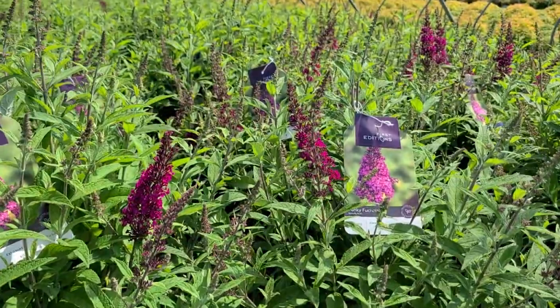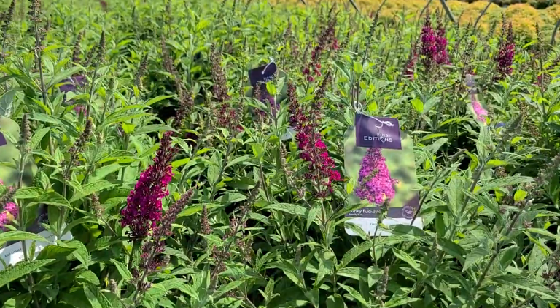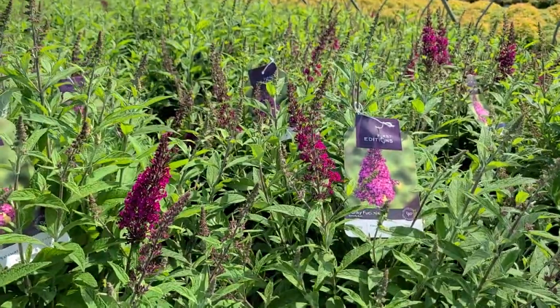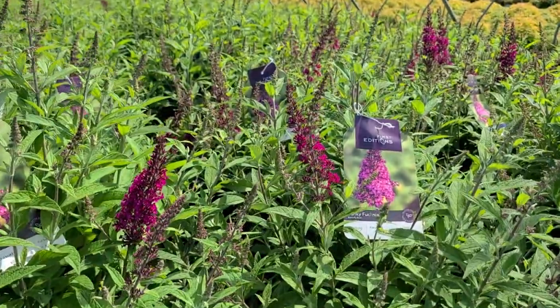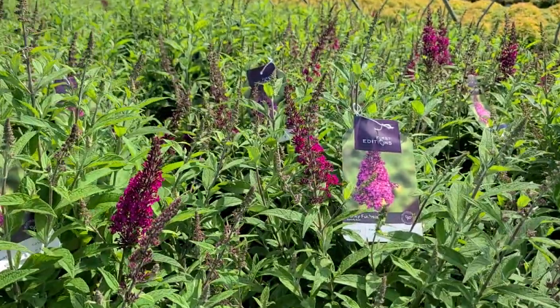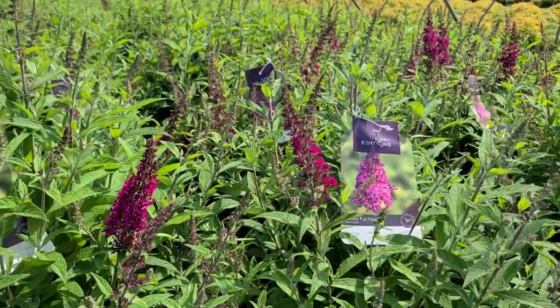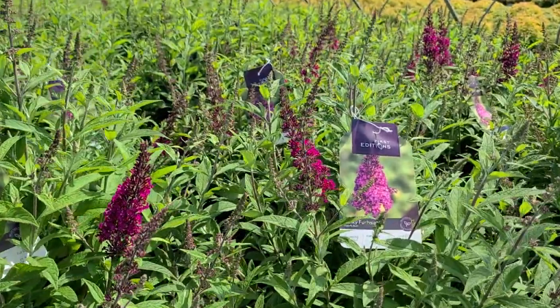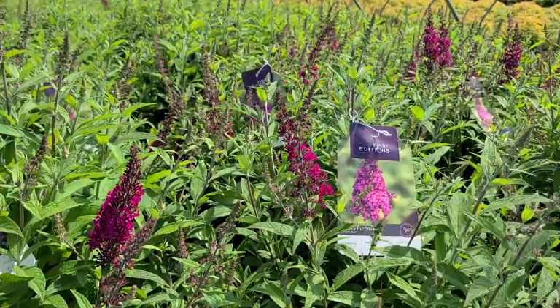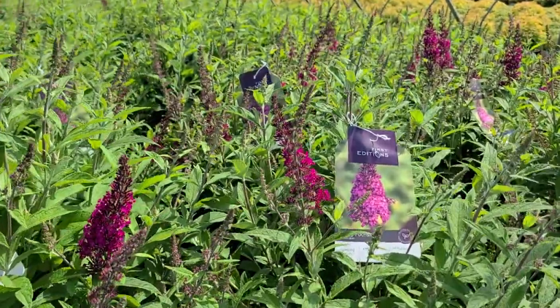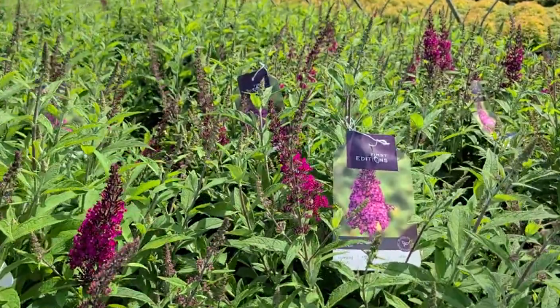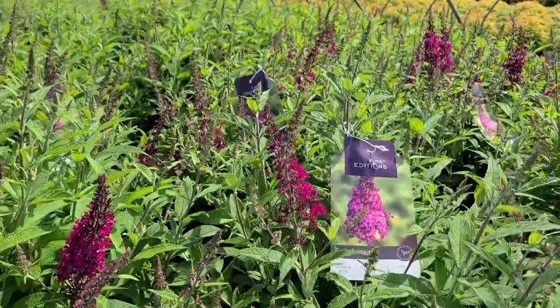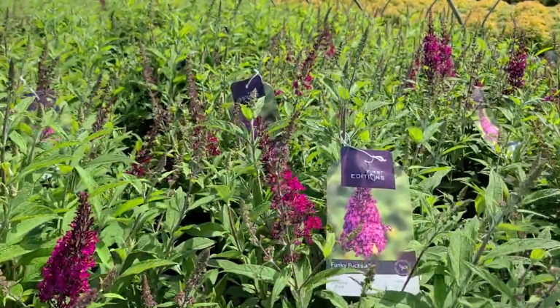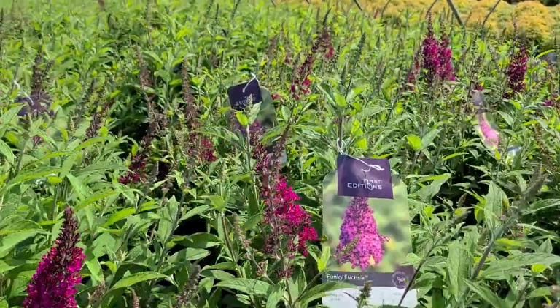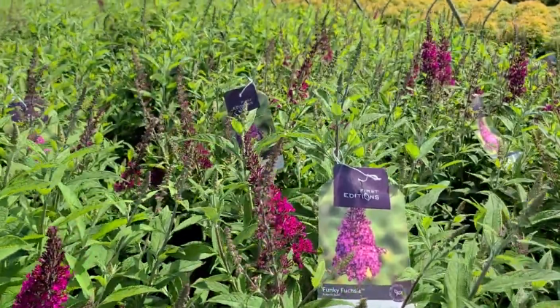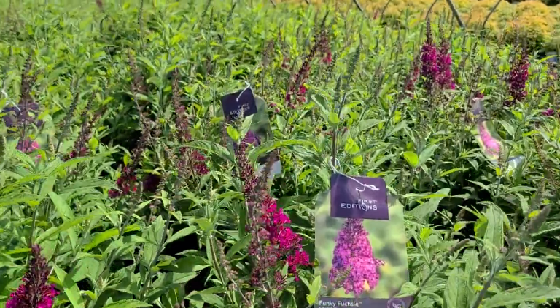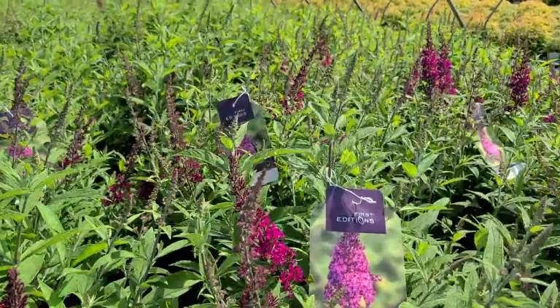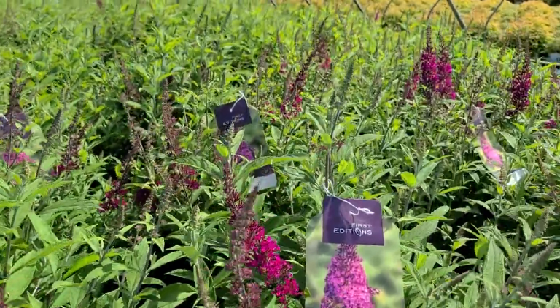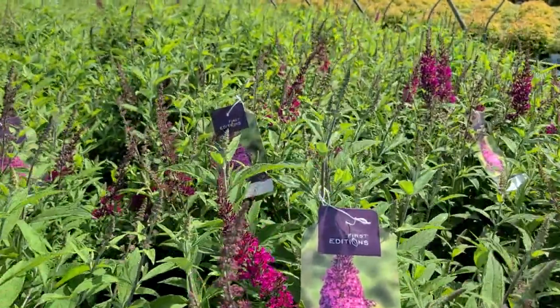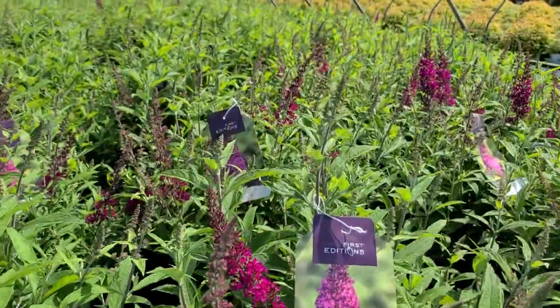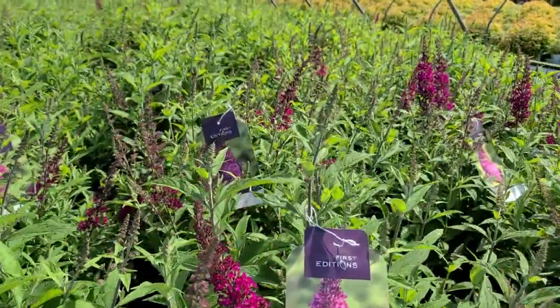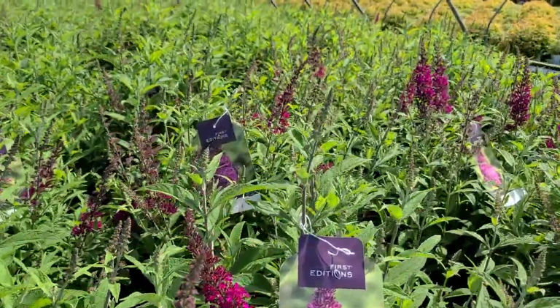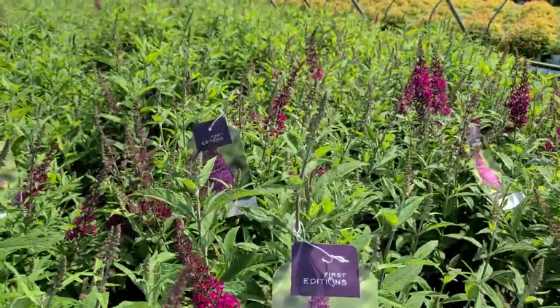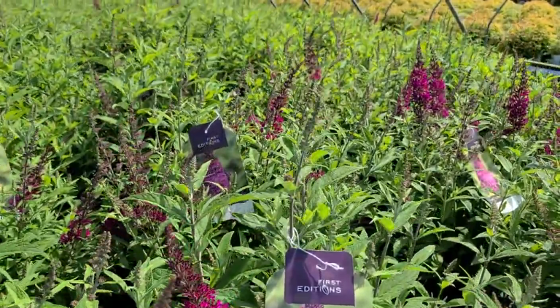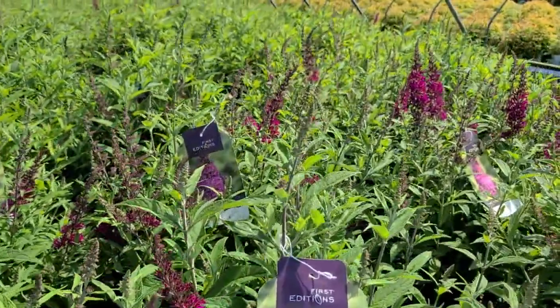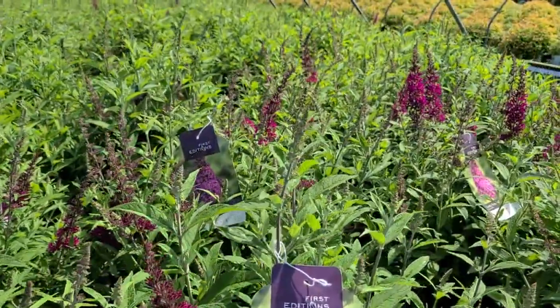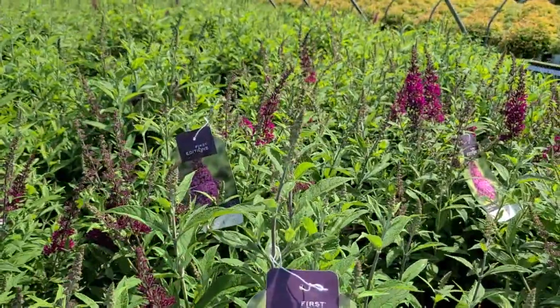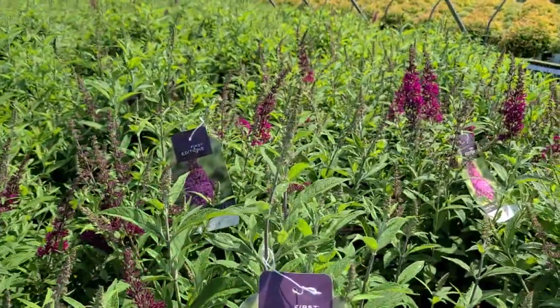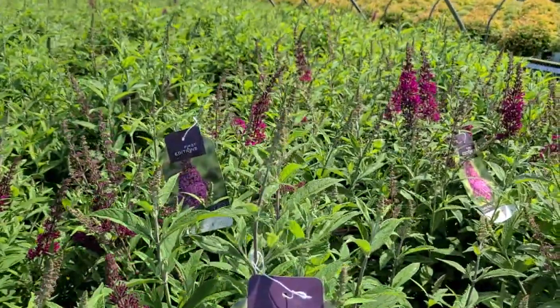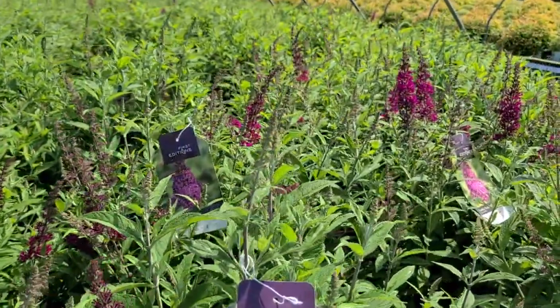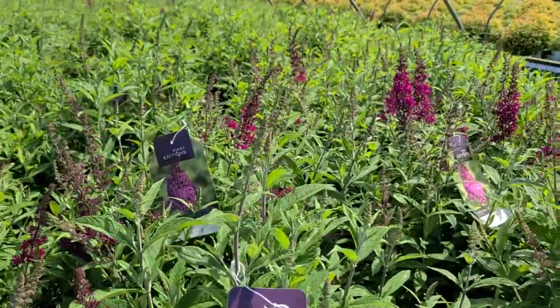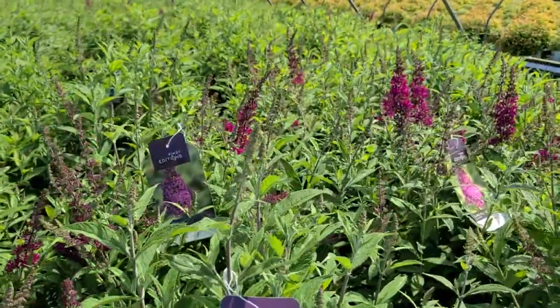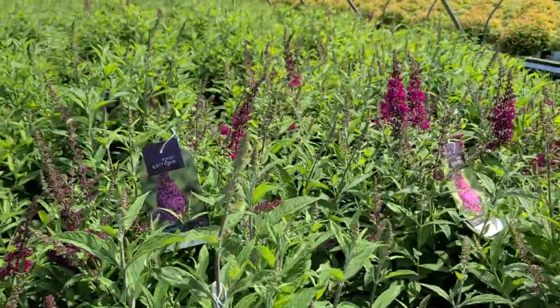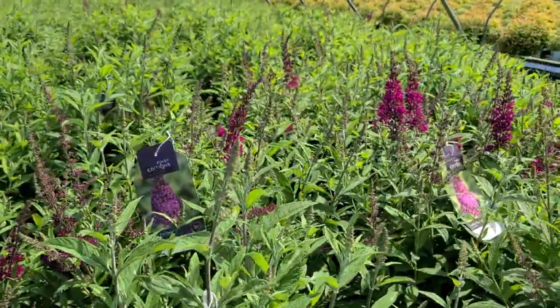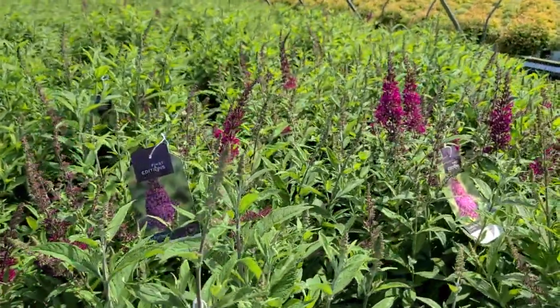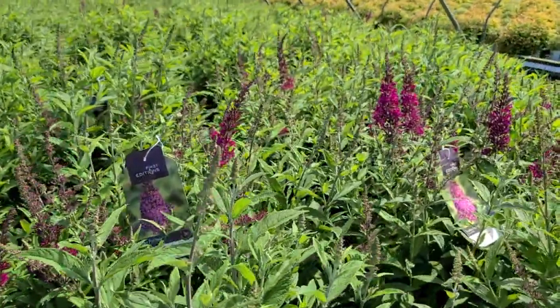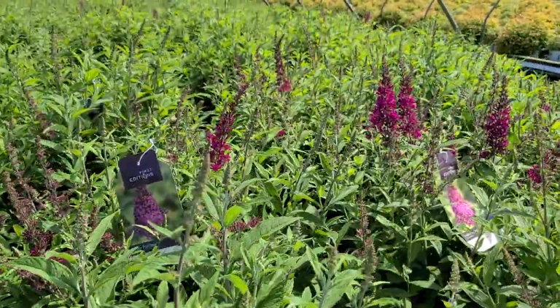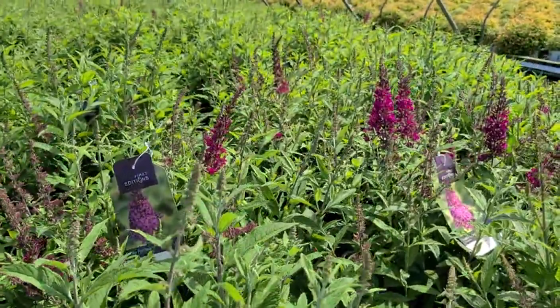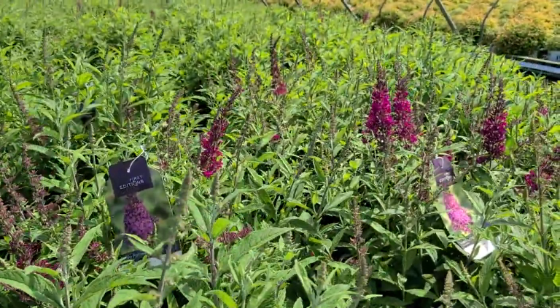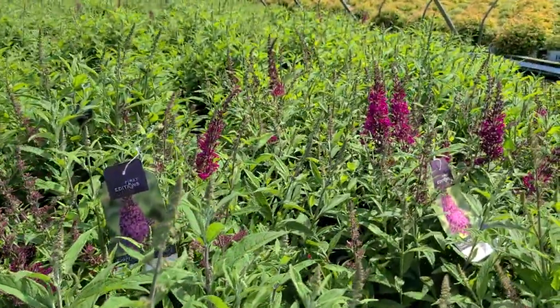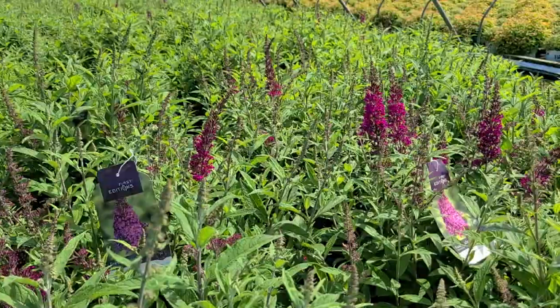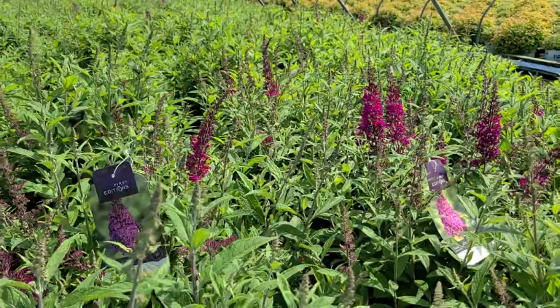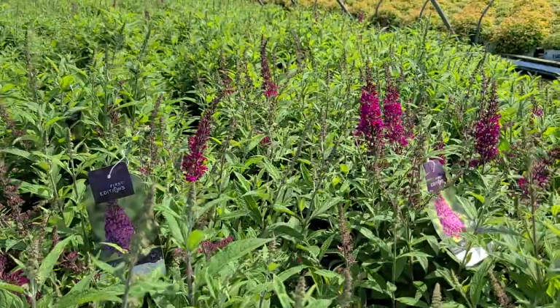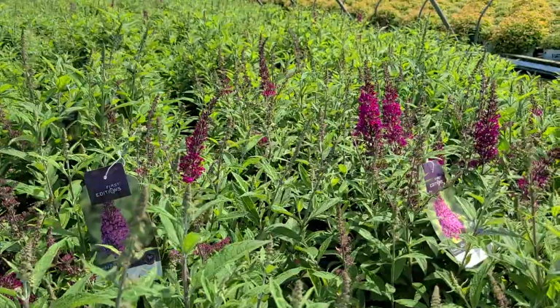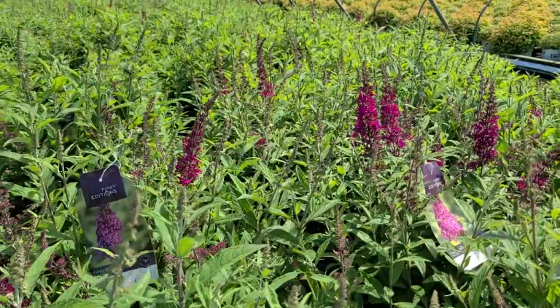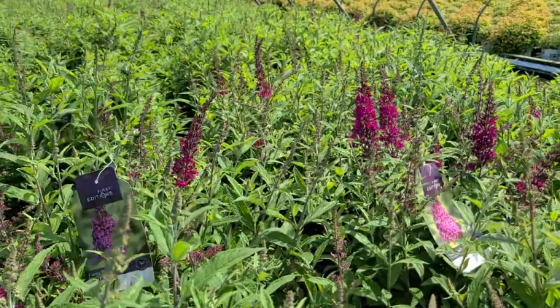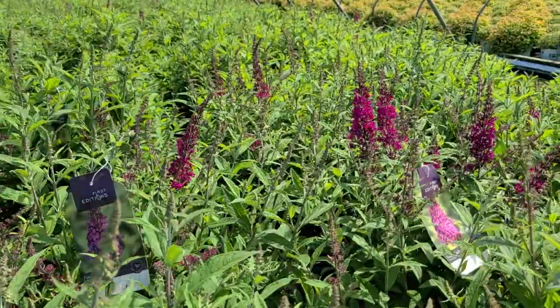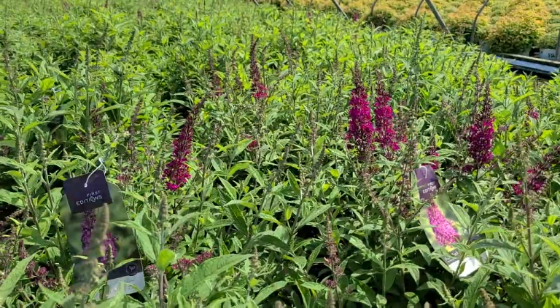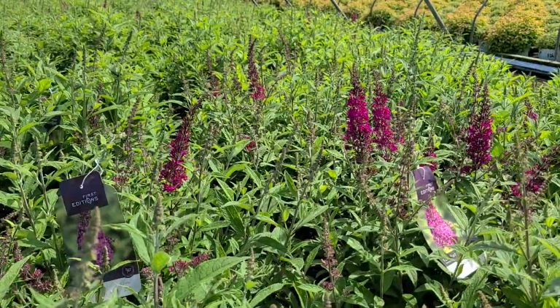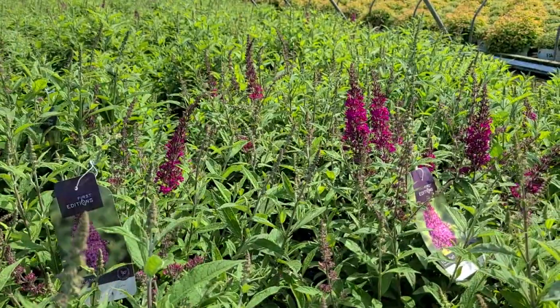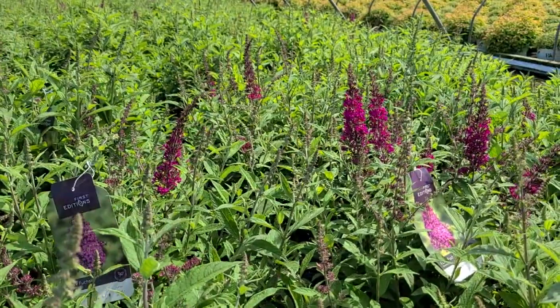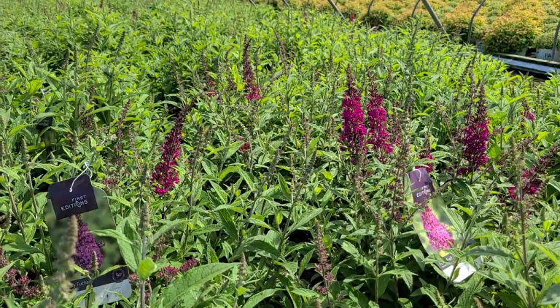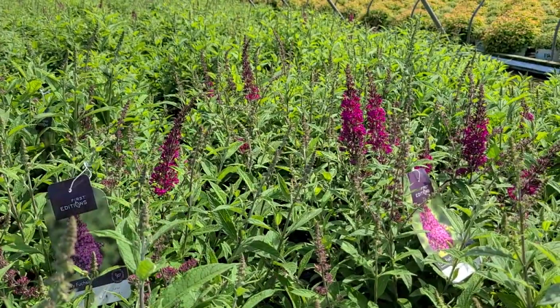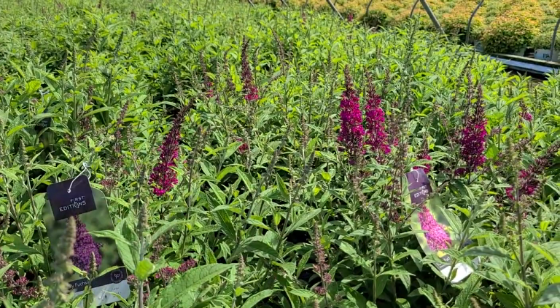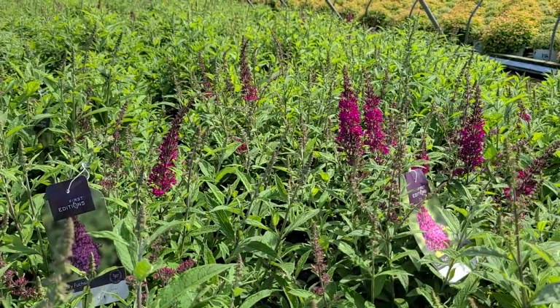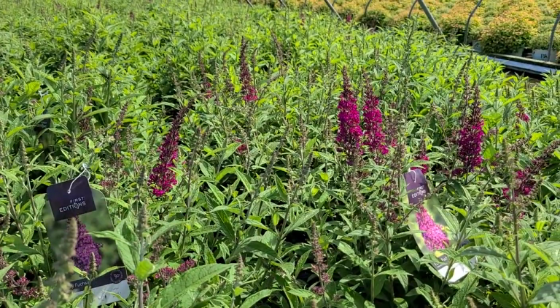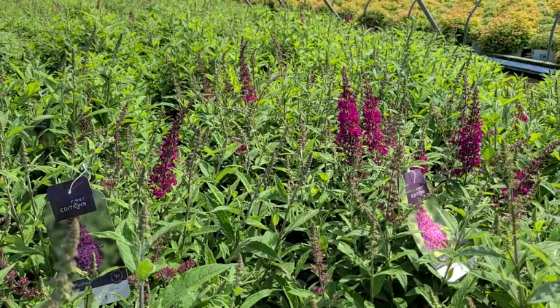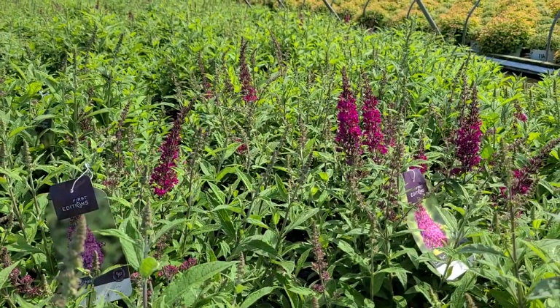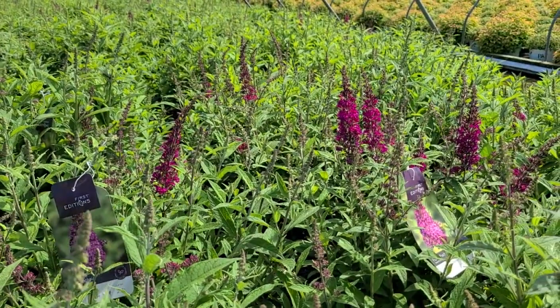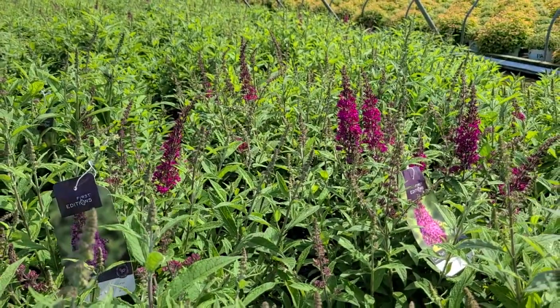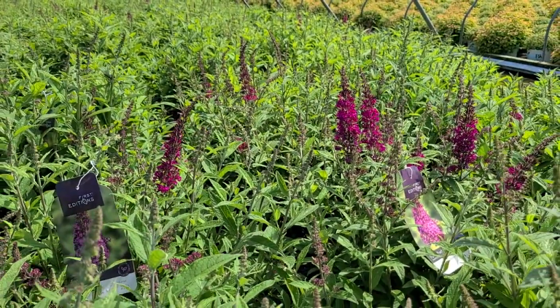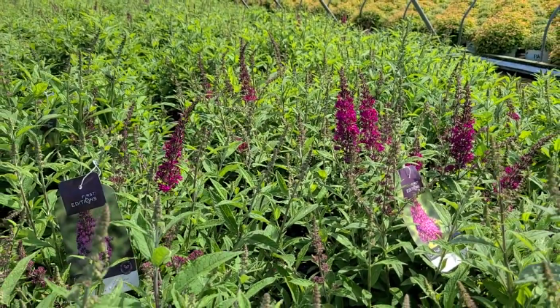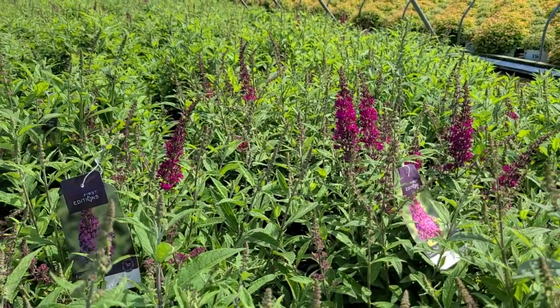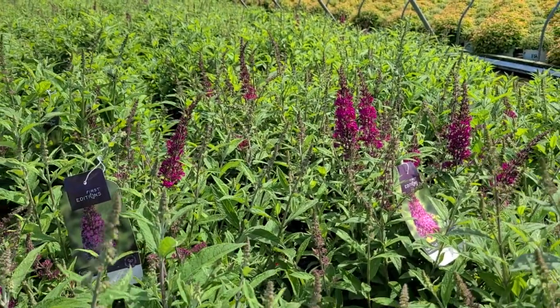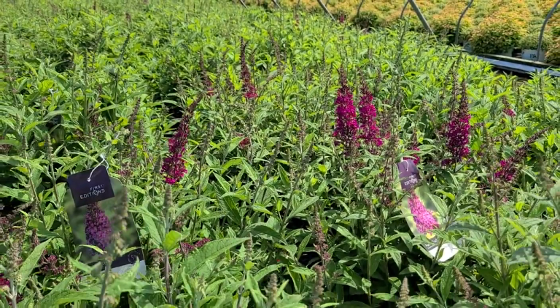So here is a lovely, unusually named shrub — it's Buddleia Funky Fuchsia.